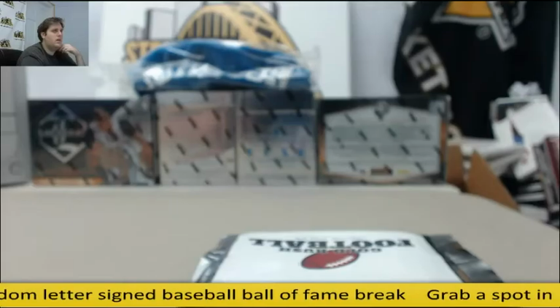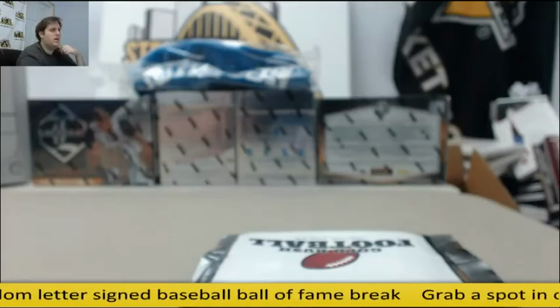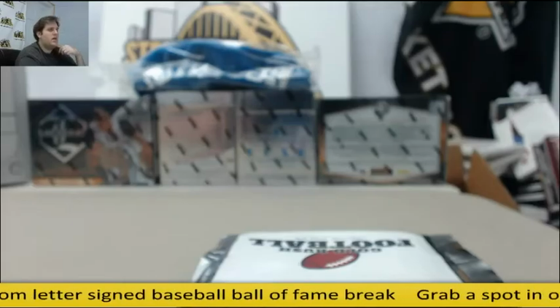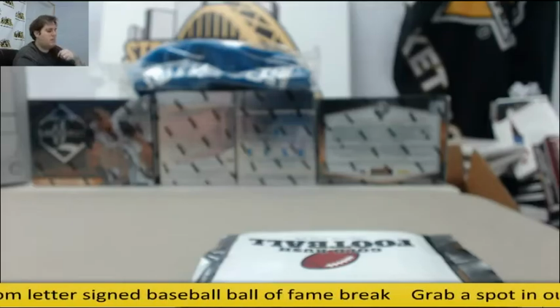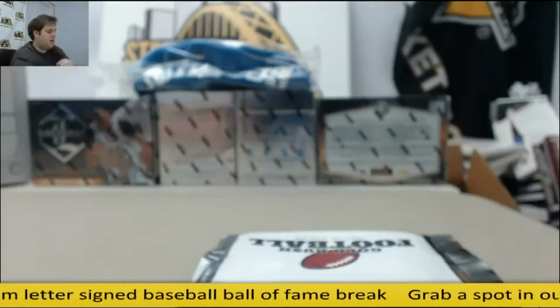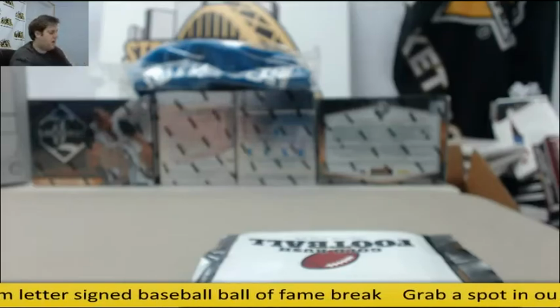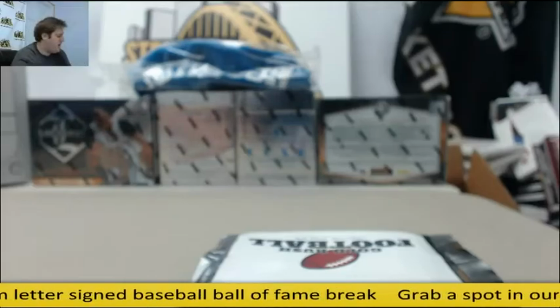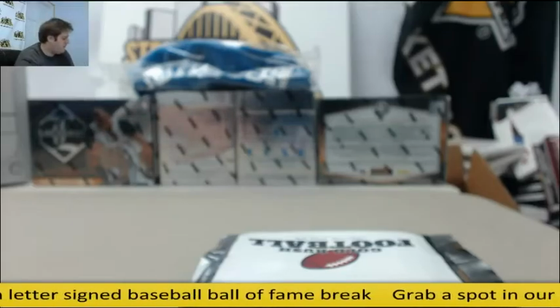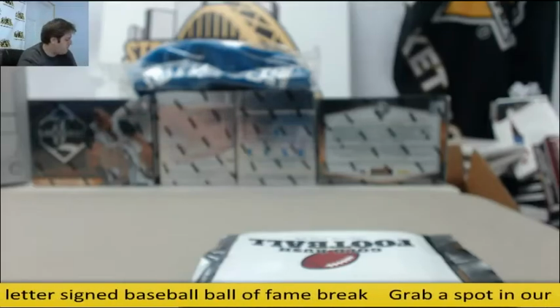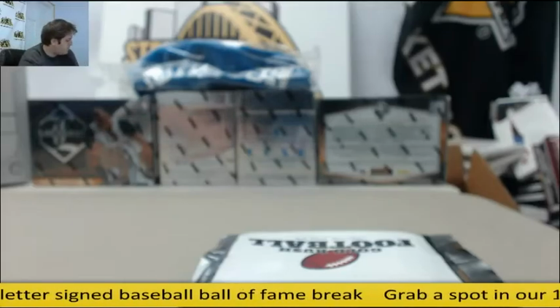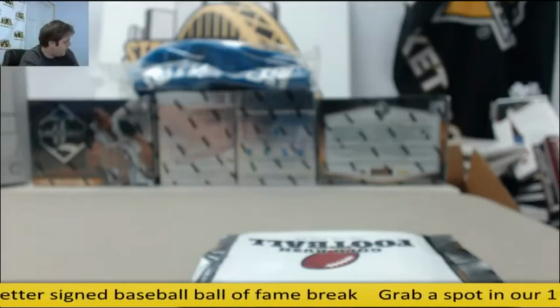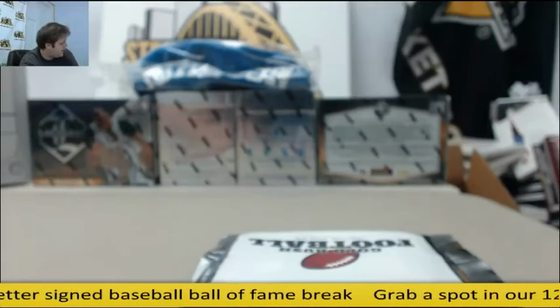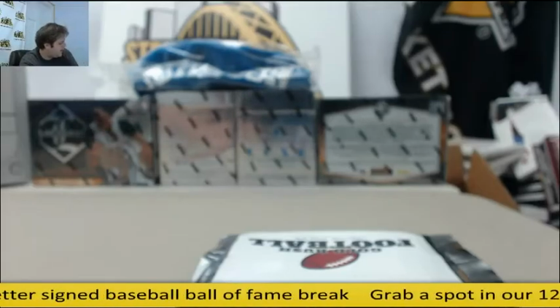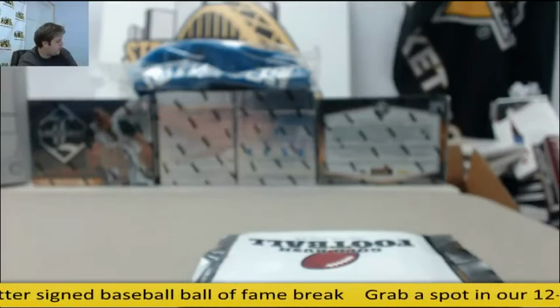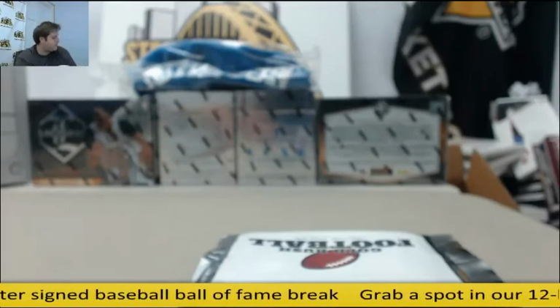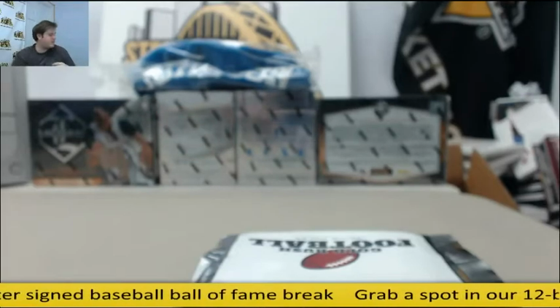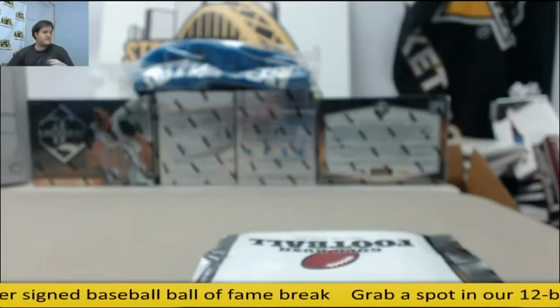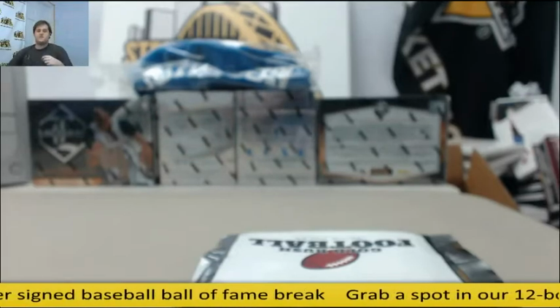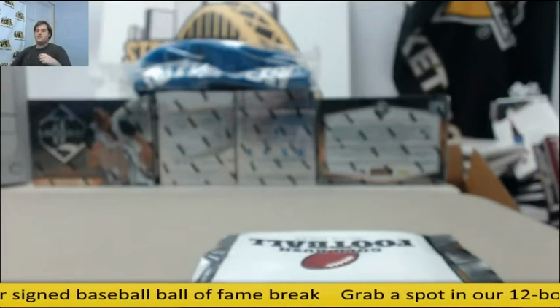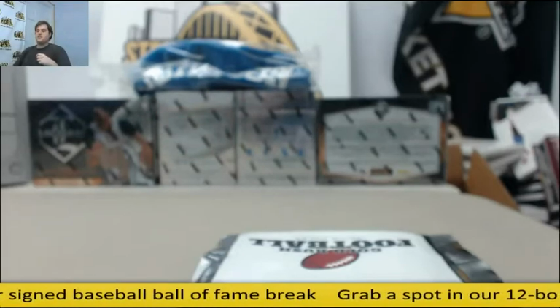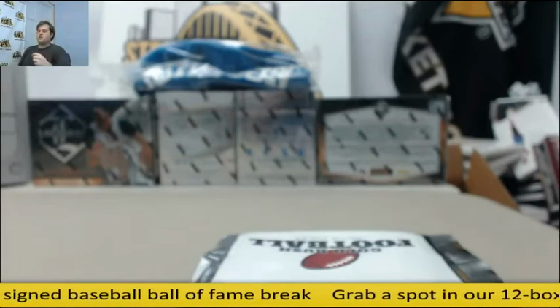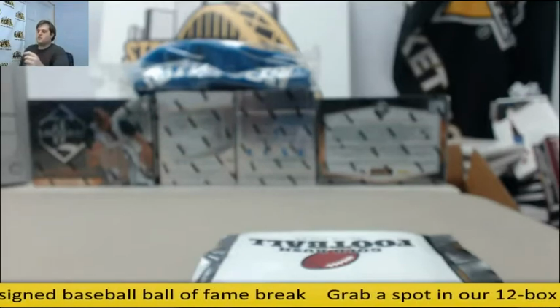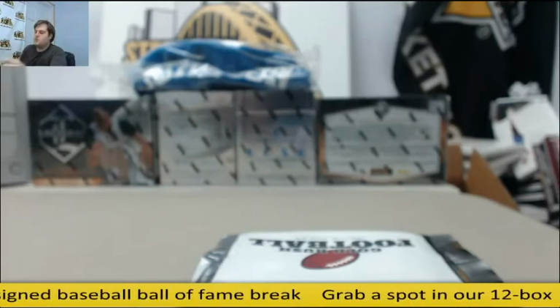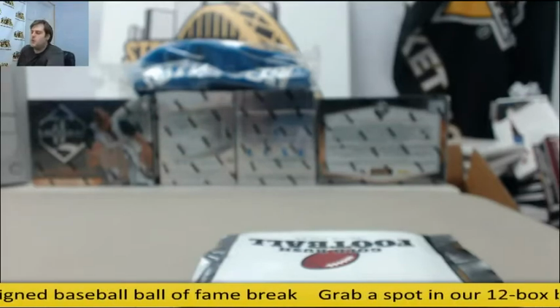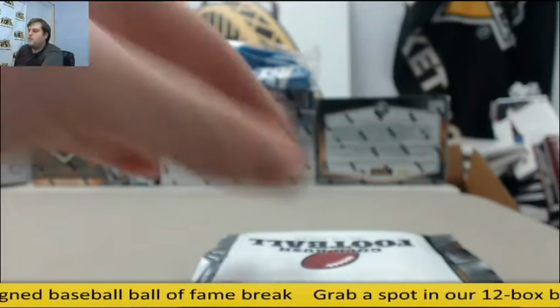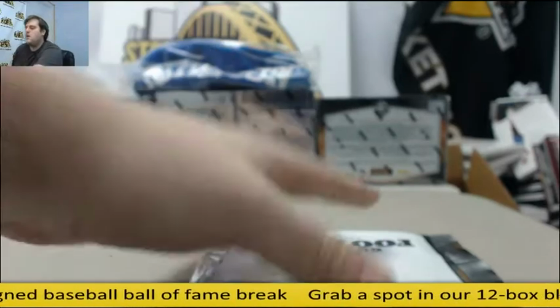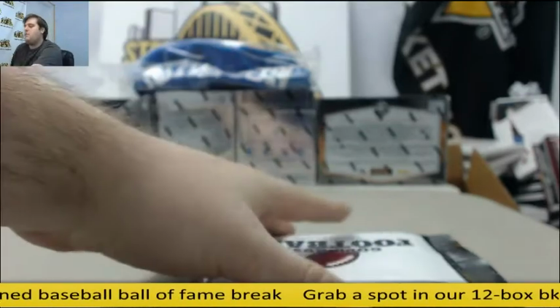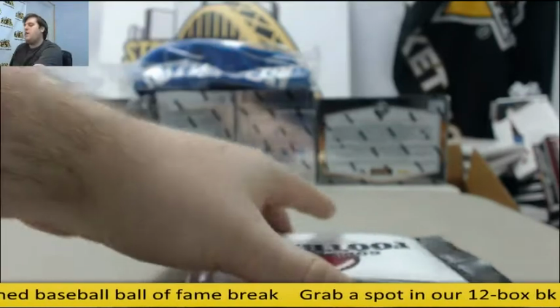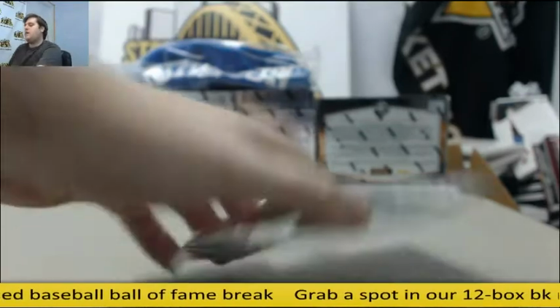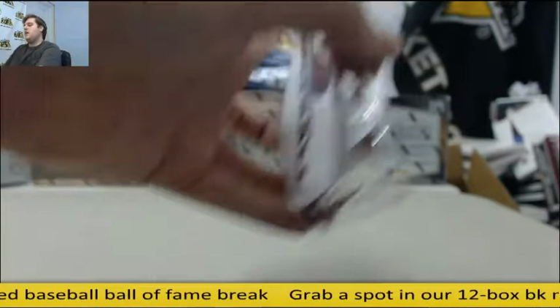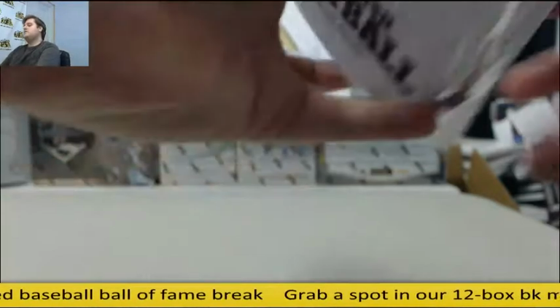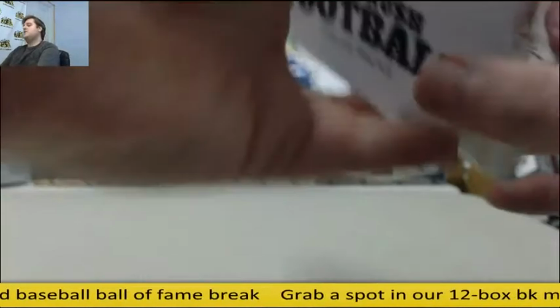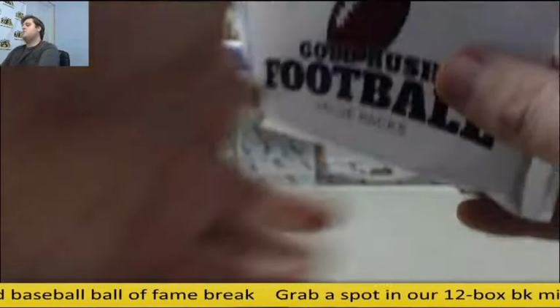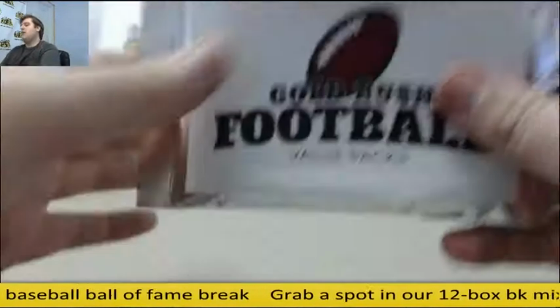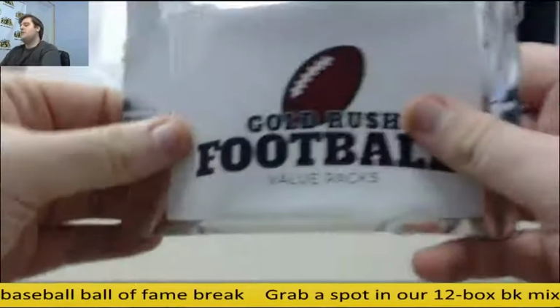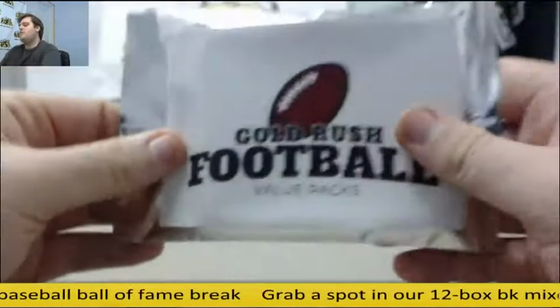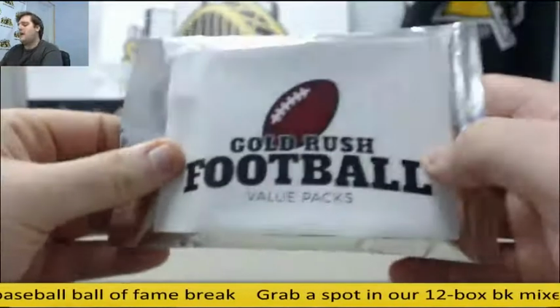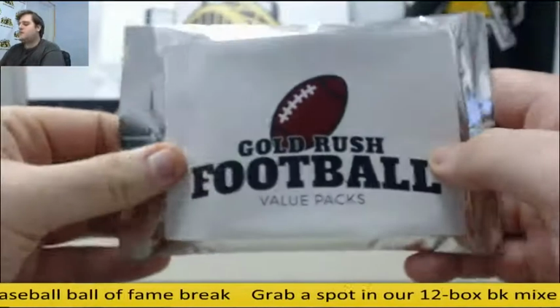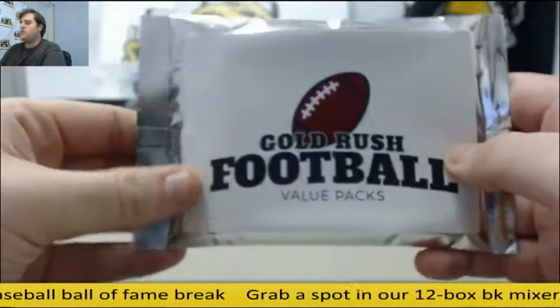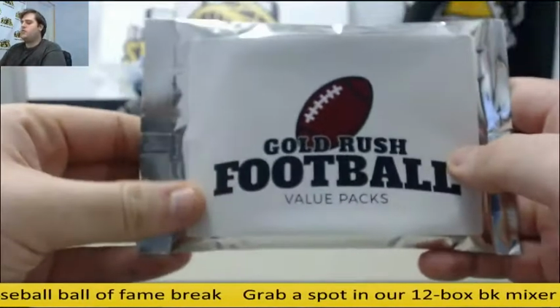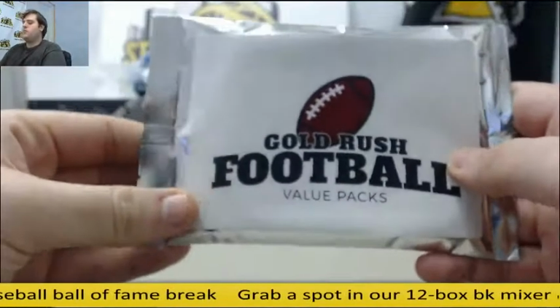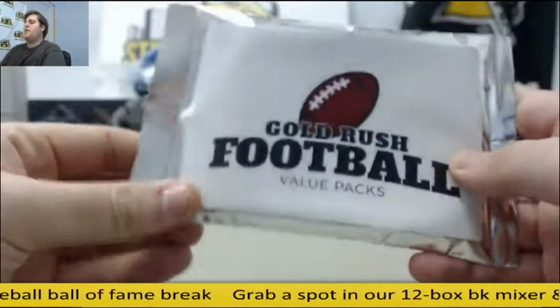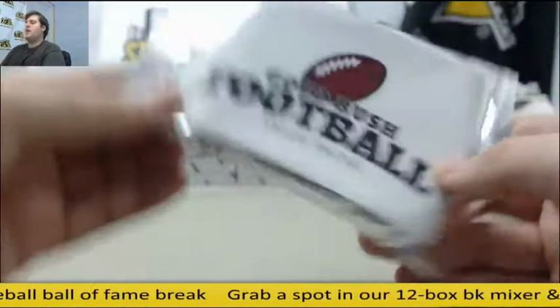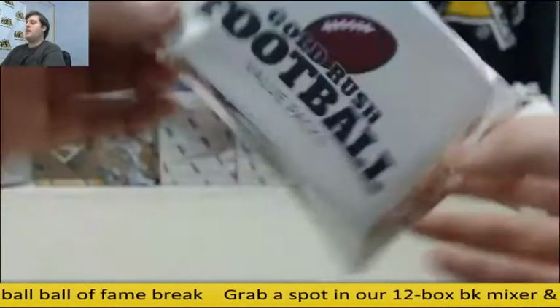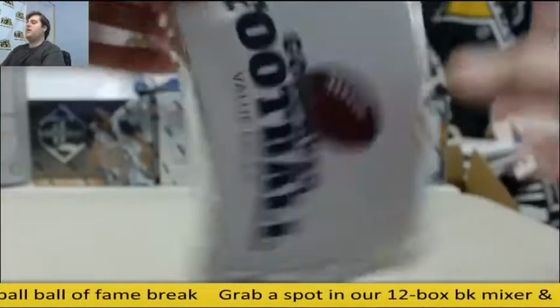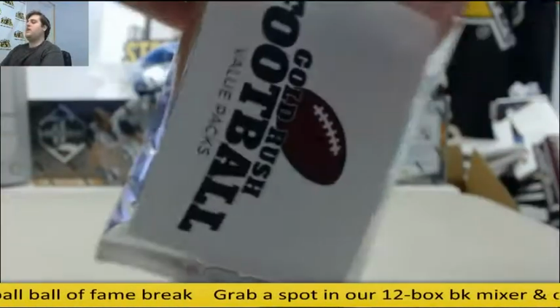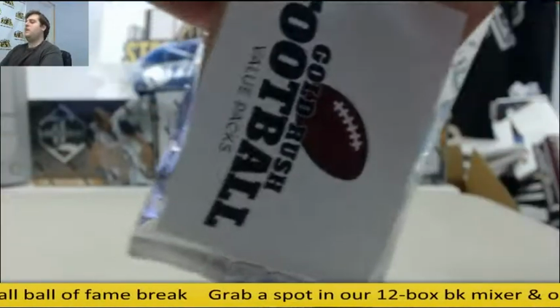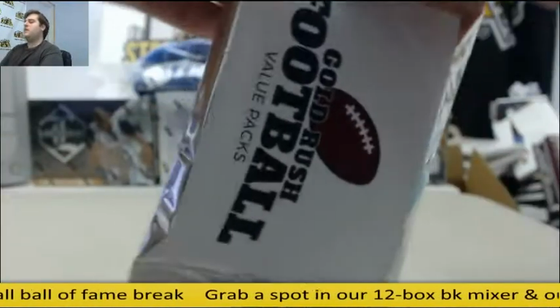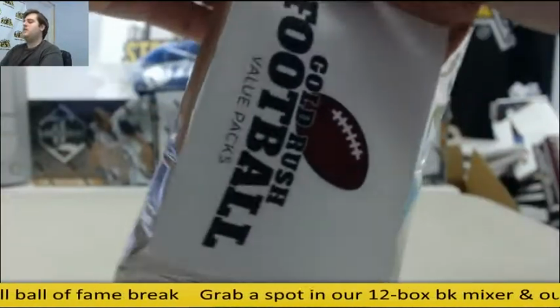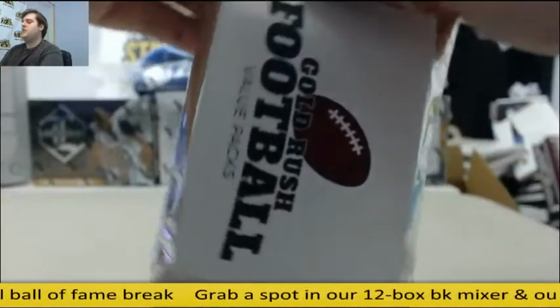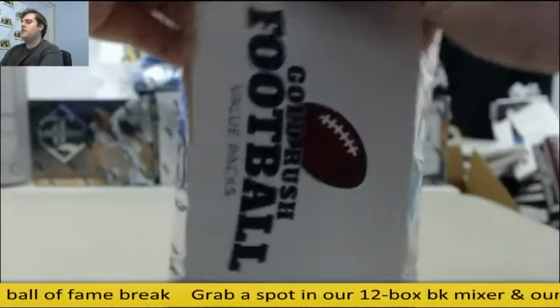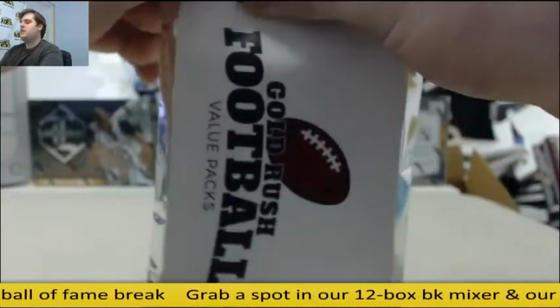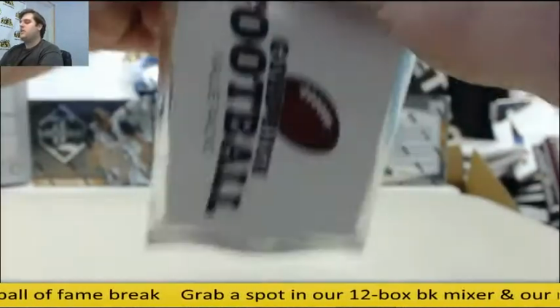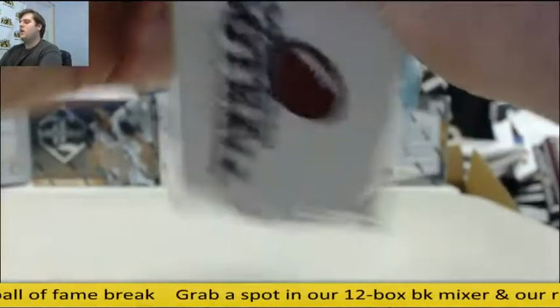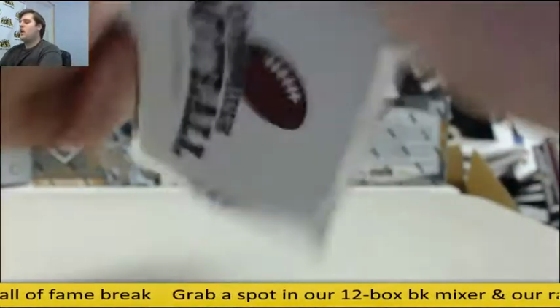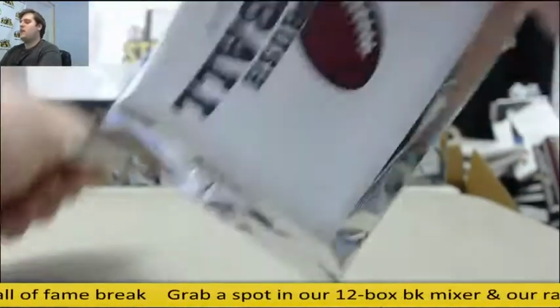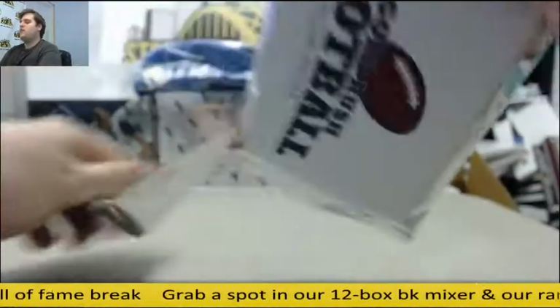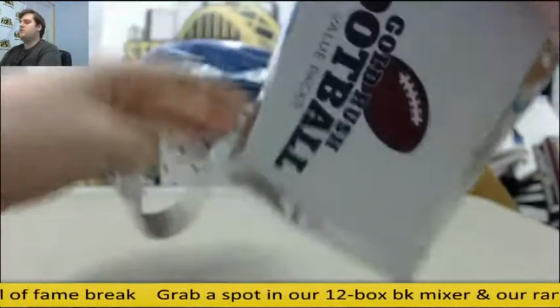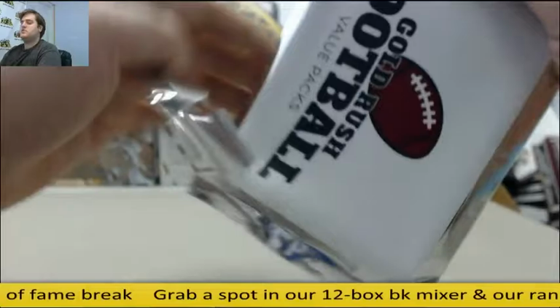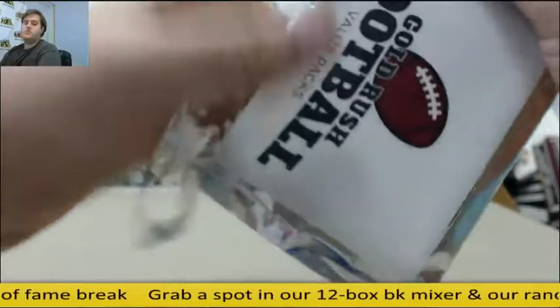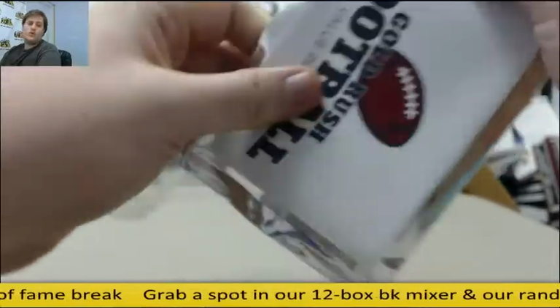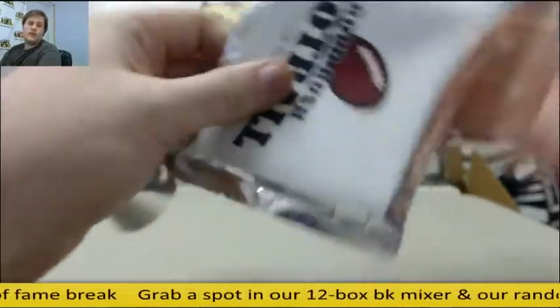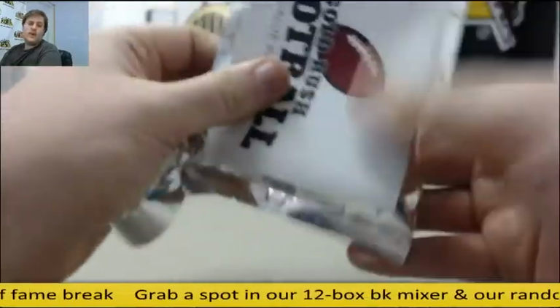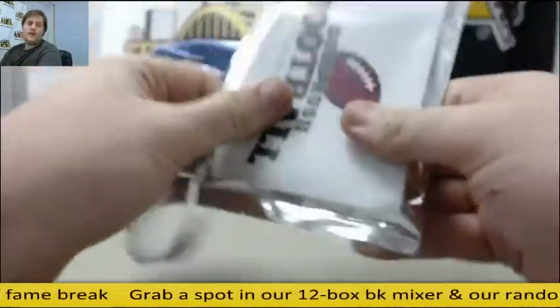Bringing it right now for MoonPay — I've got a $1.2016 Gold Rush Football Value Pack. You can buy the basketball, football, and hockey for just $29.99.